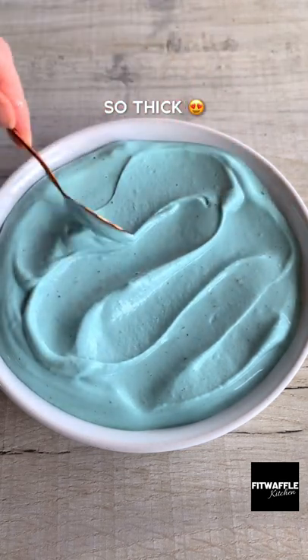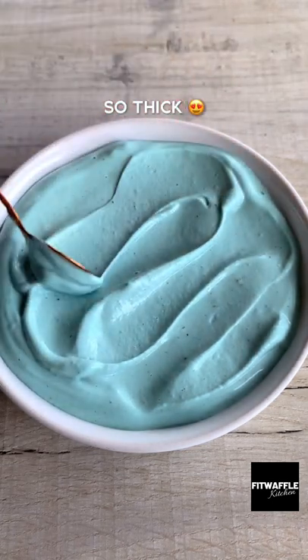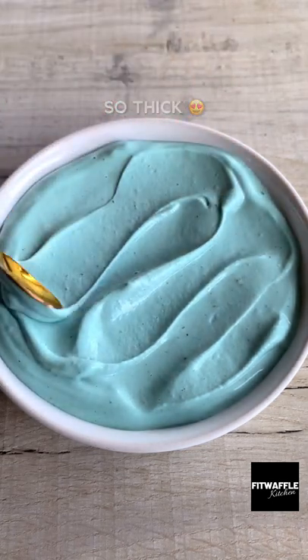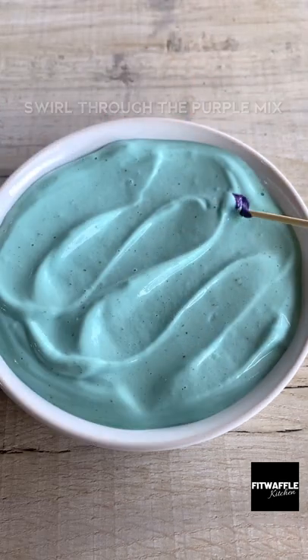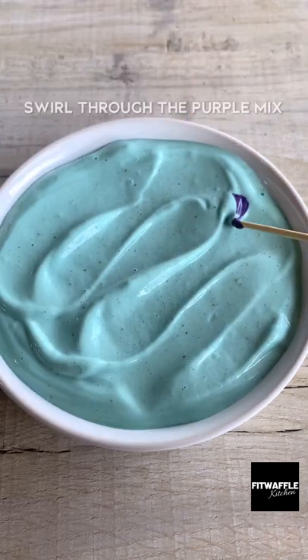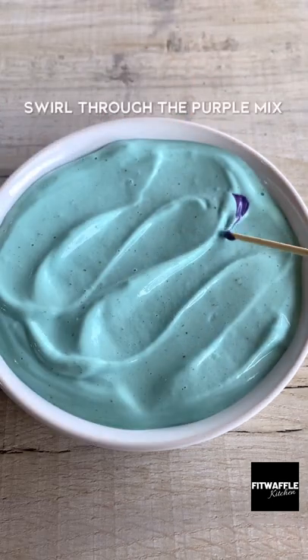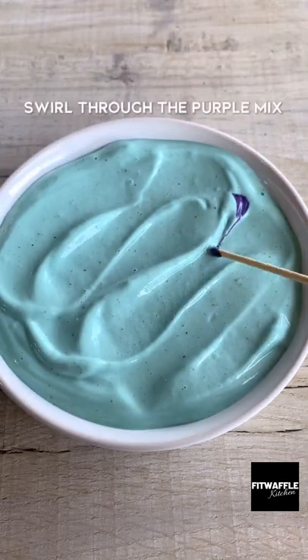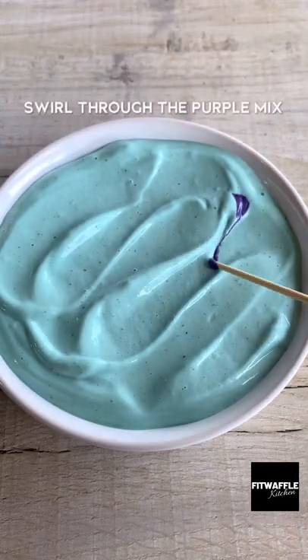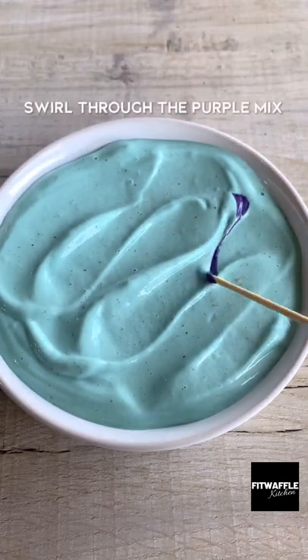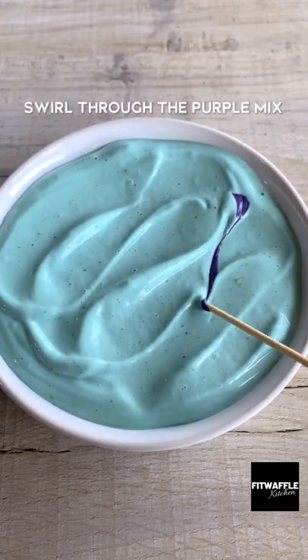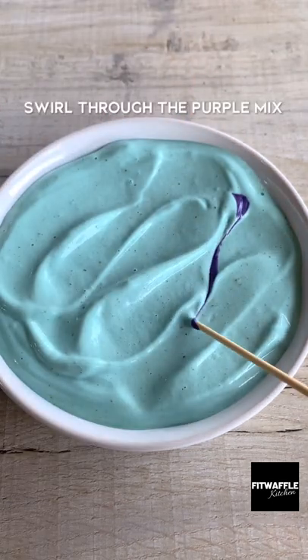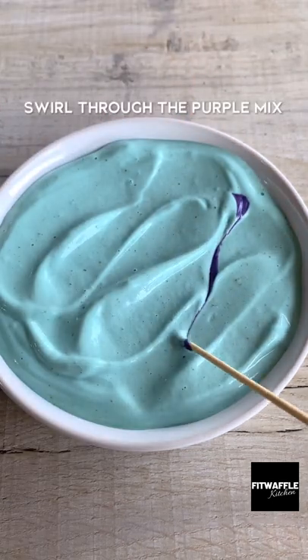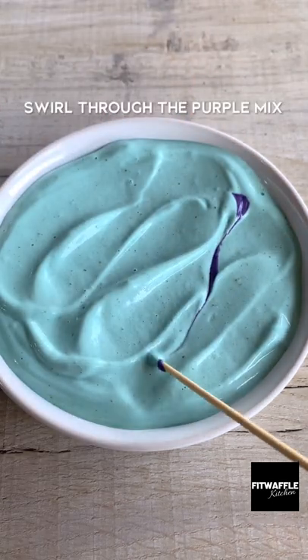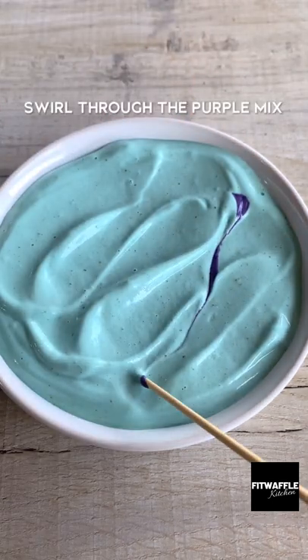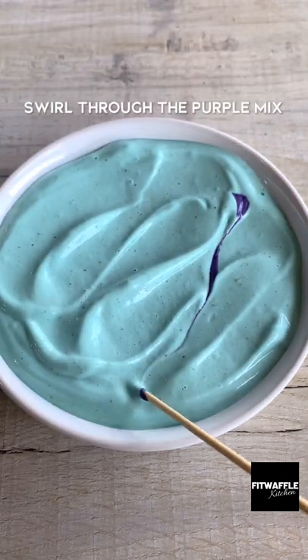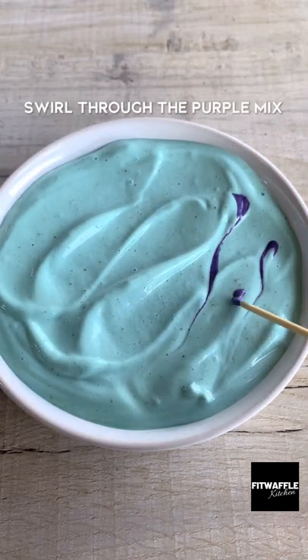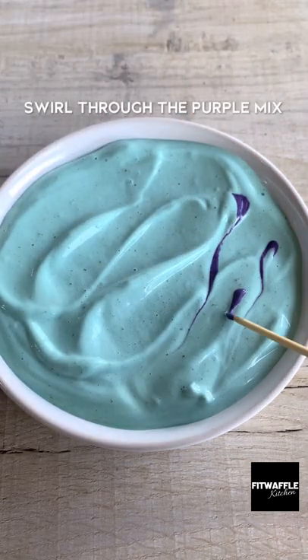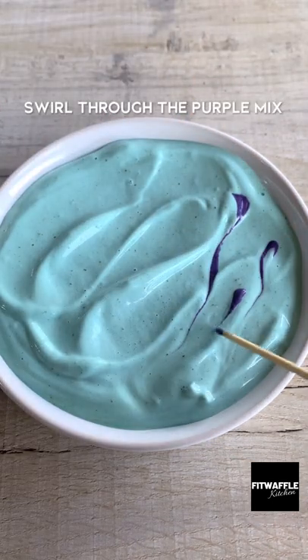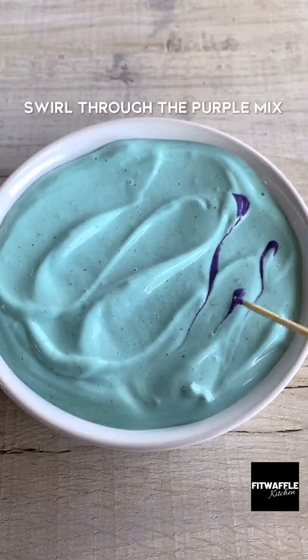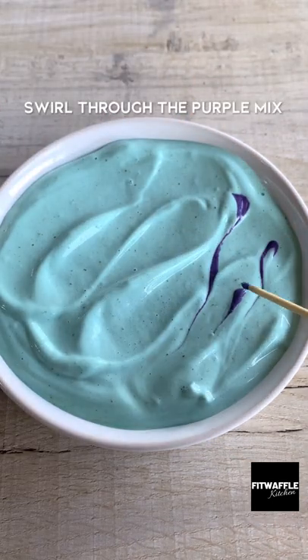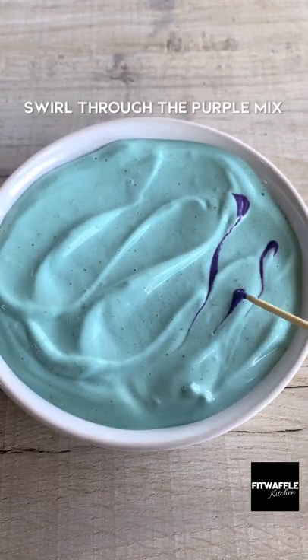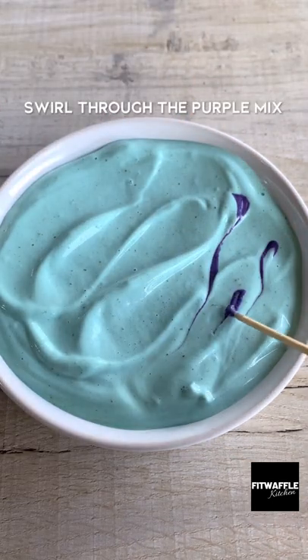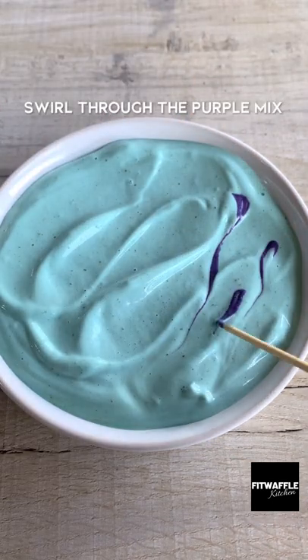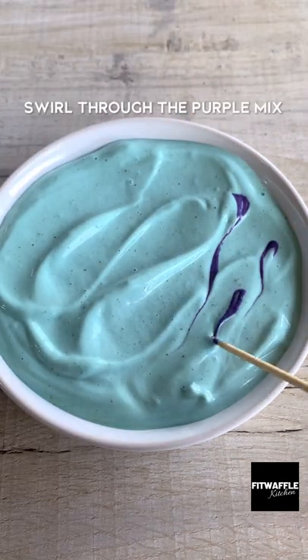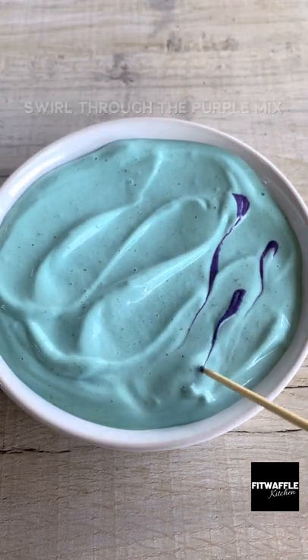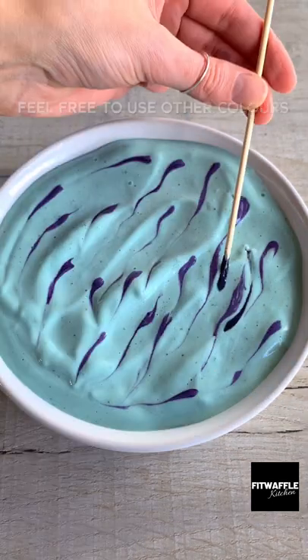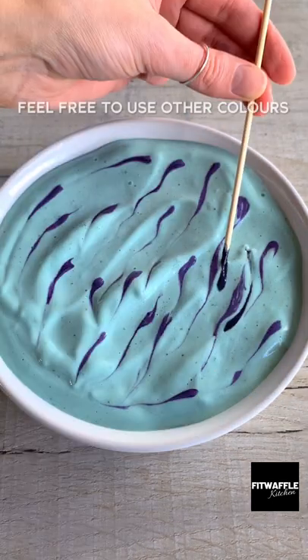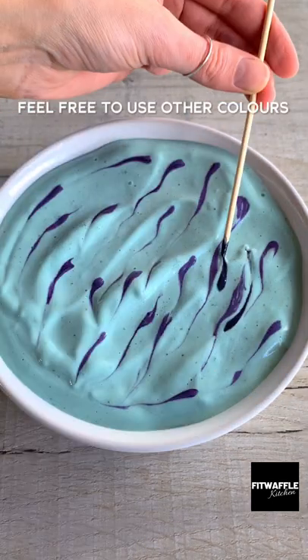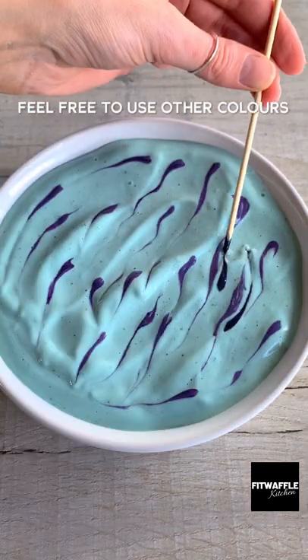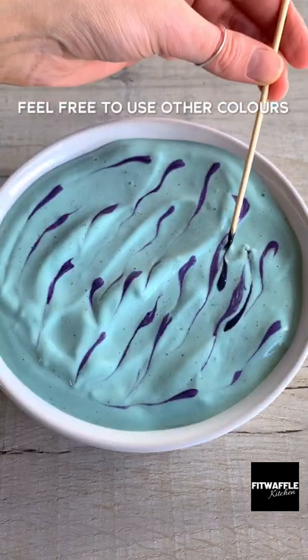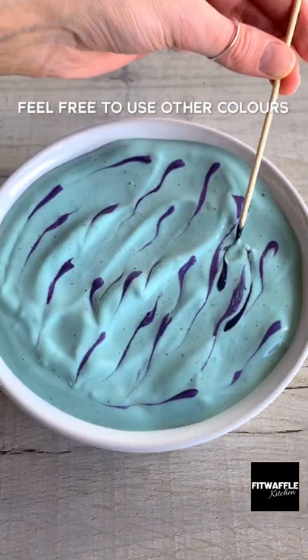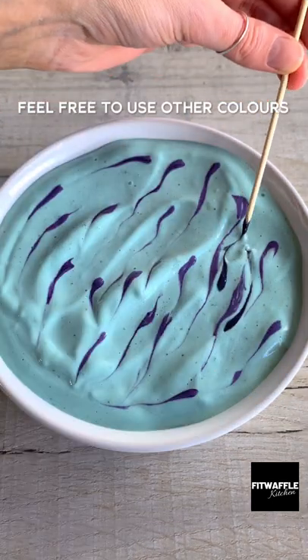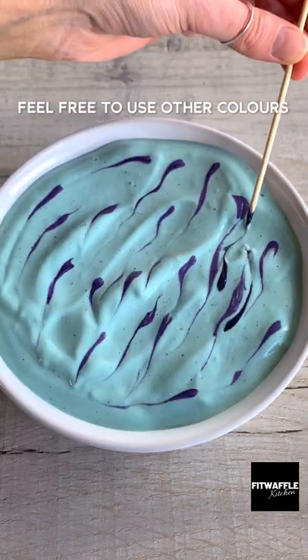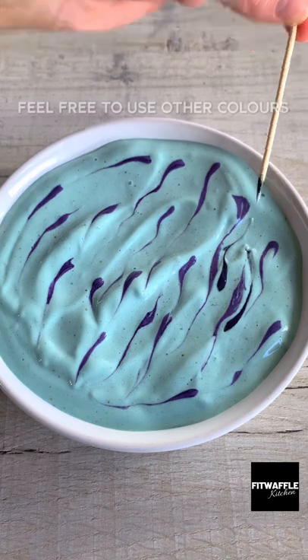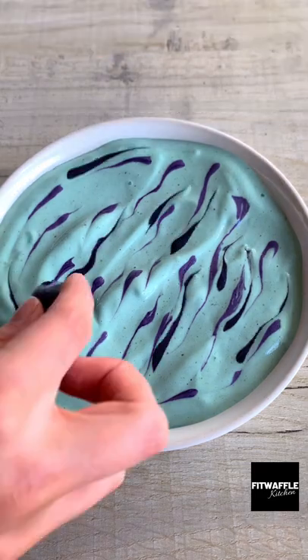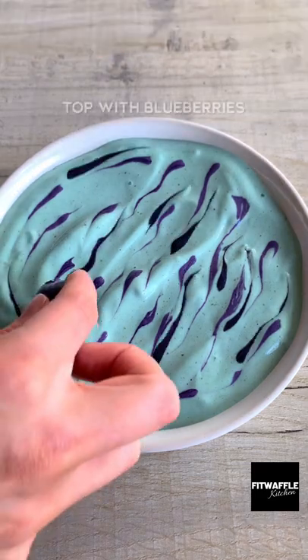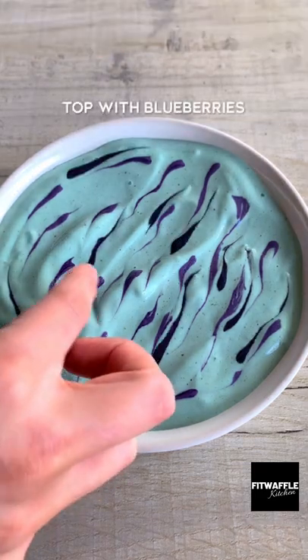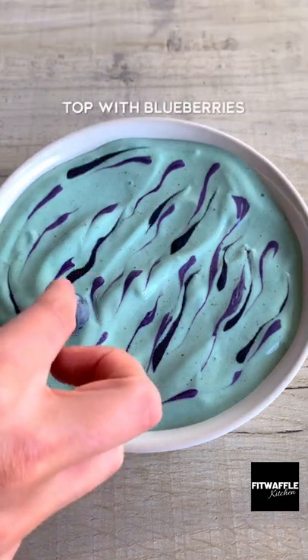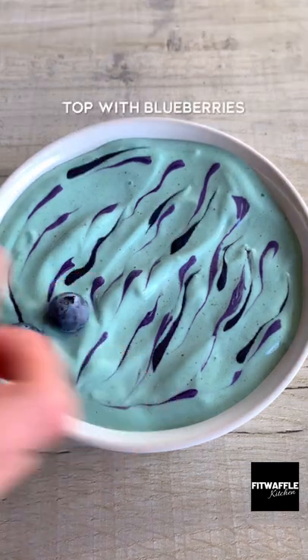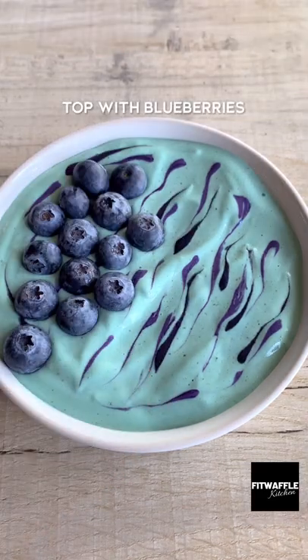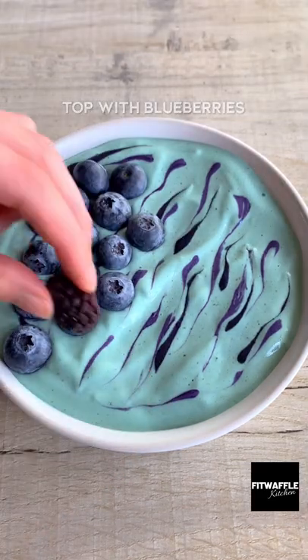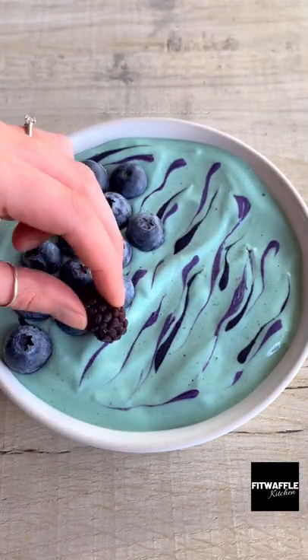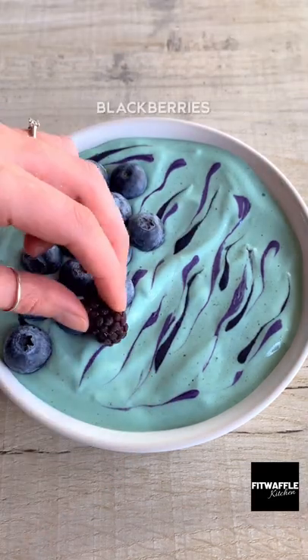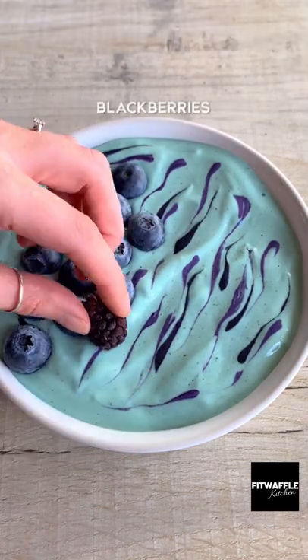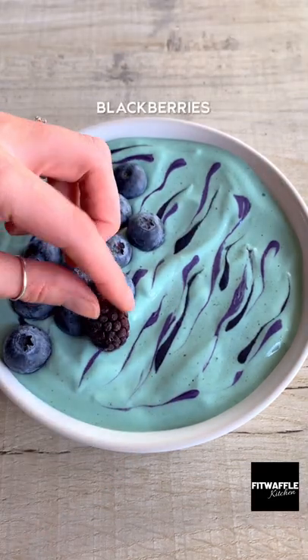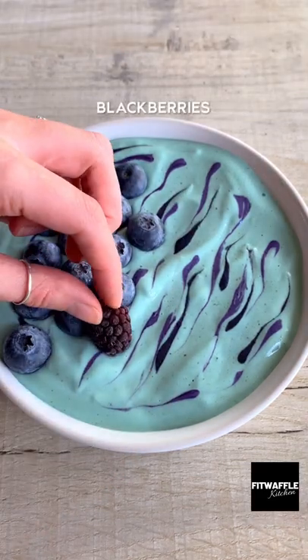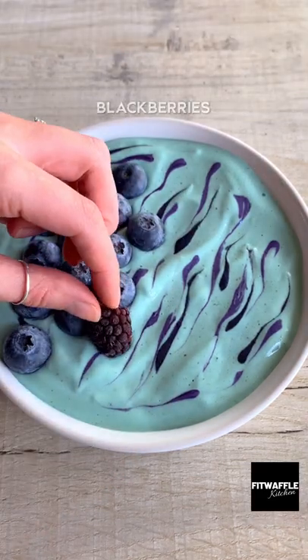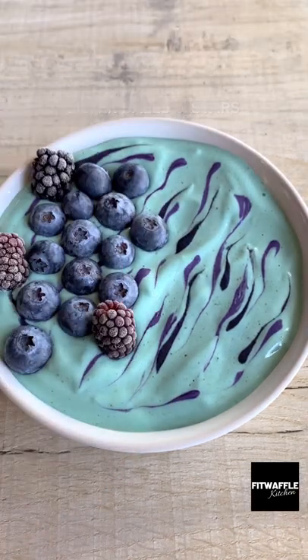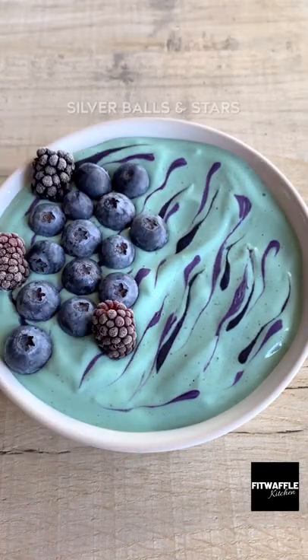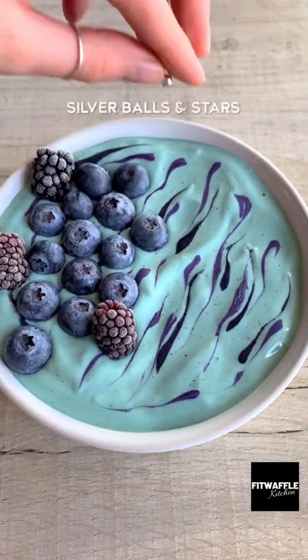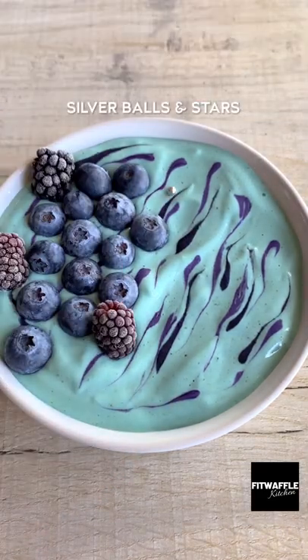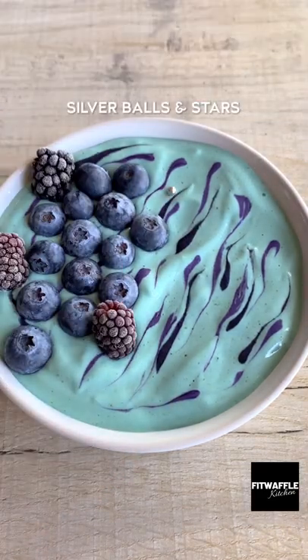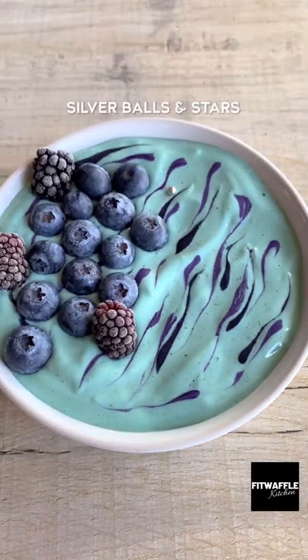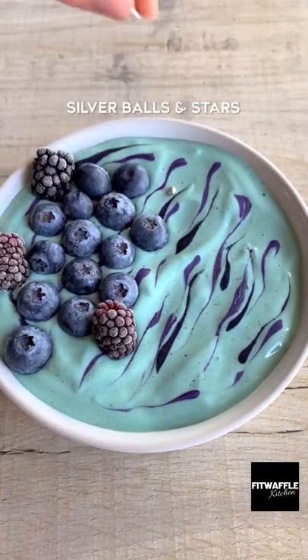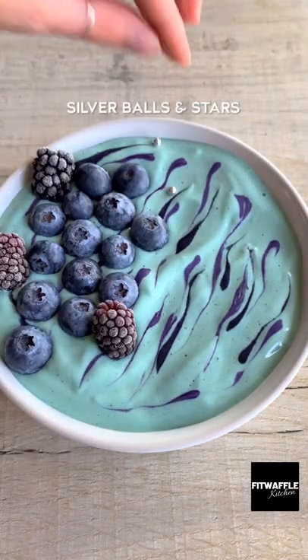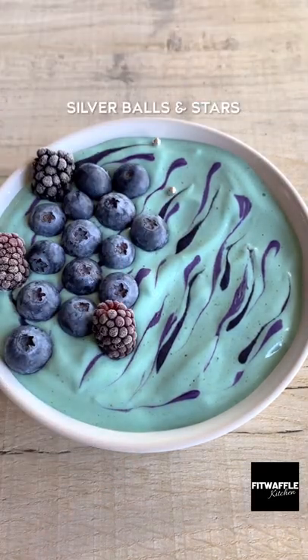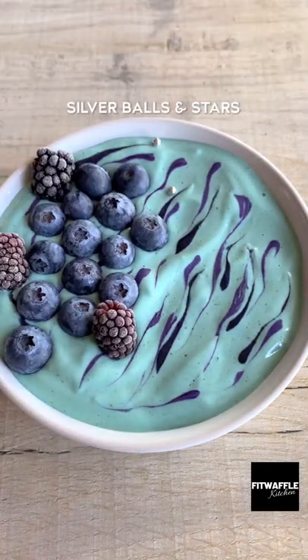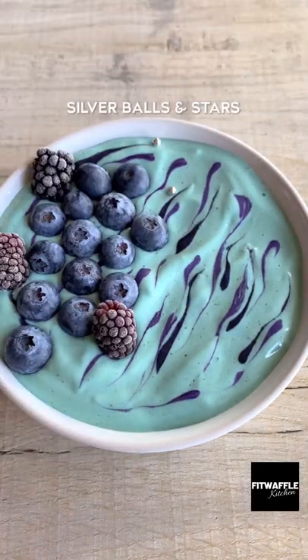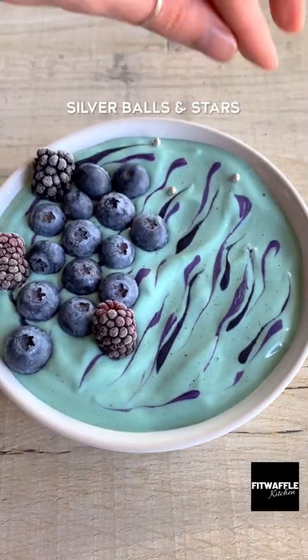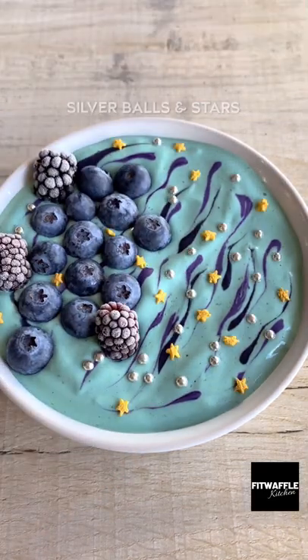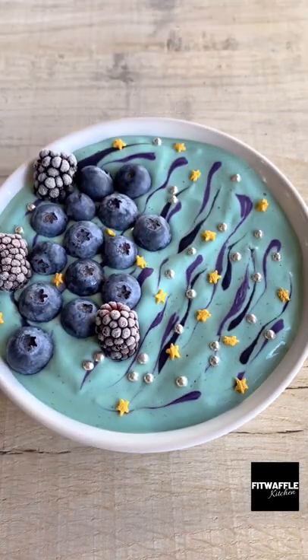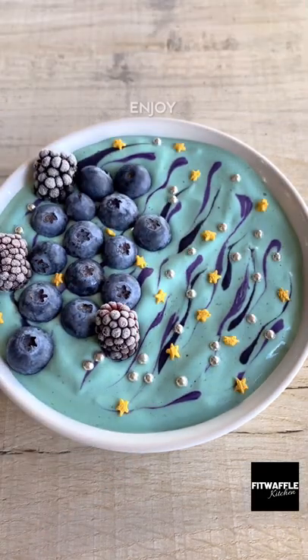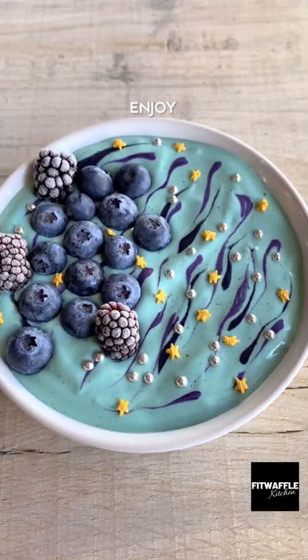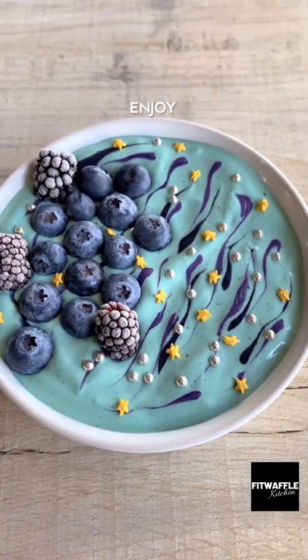It's supposed to look like a galaxy but mine ended up looking like tadpoles. Anyway, add some blueberries and blackberries then finish off with some silver balls and stars. Enjoy!